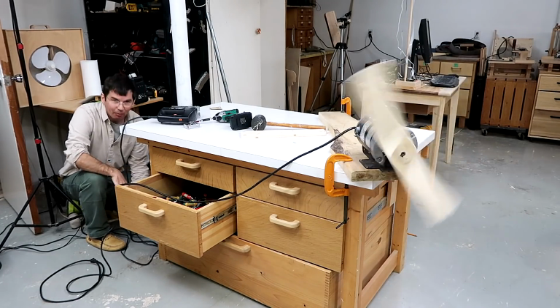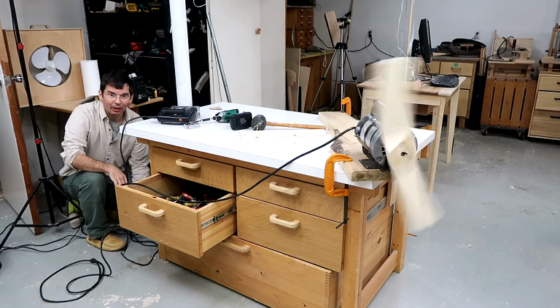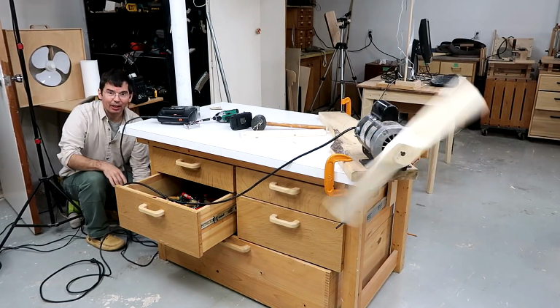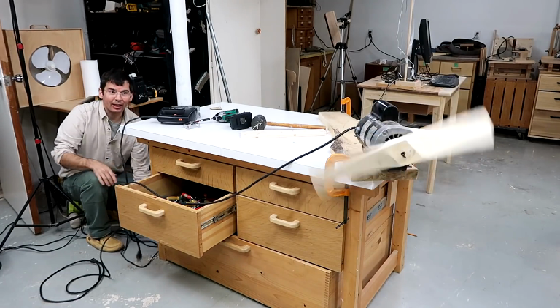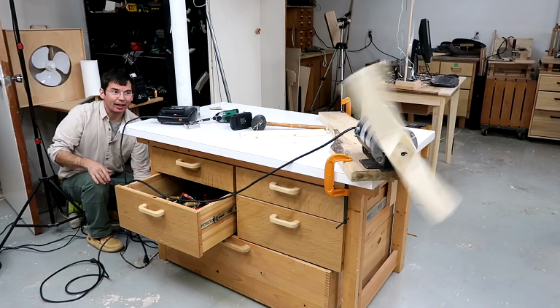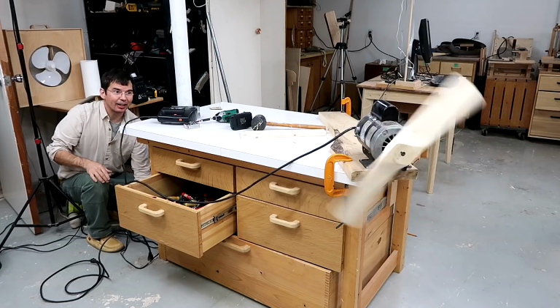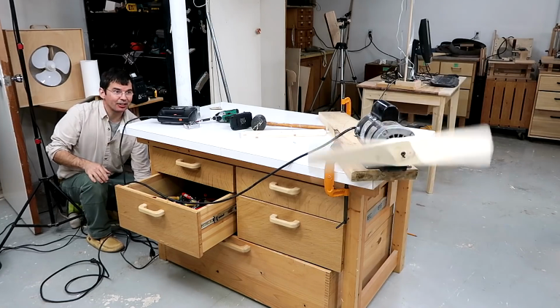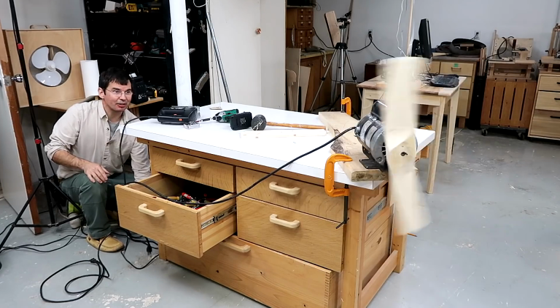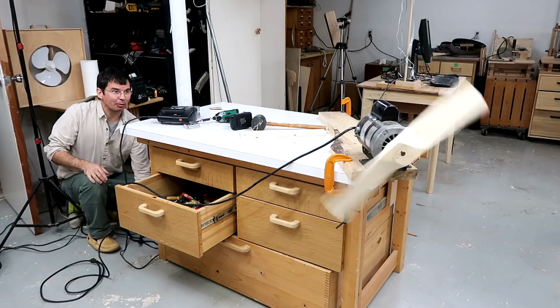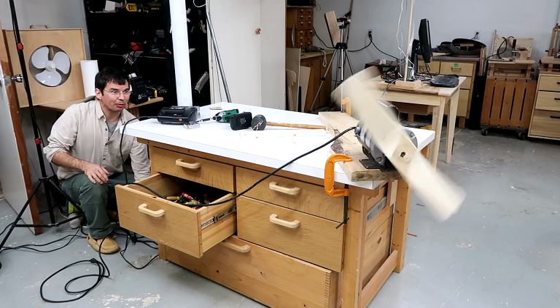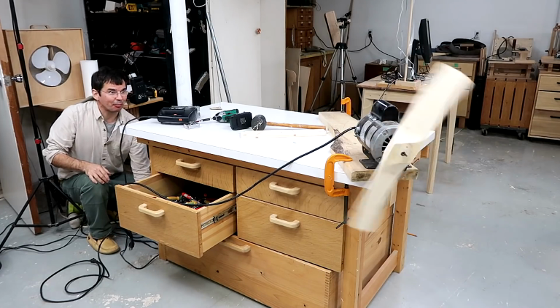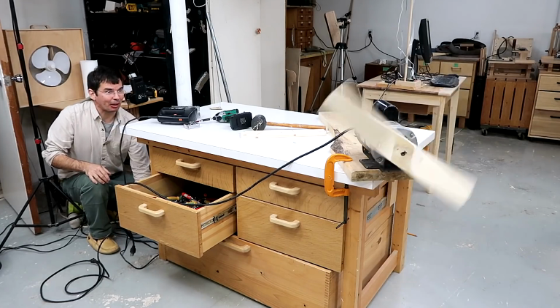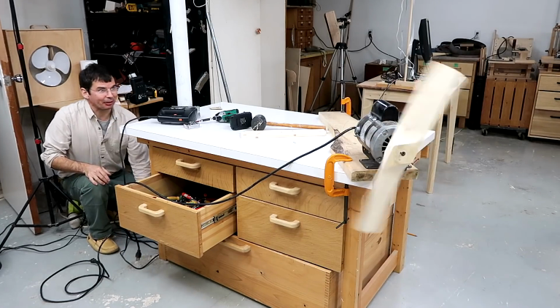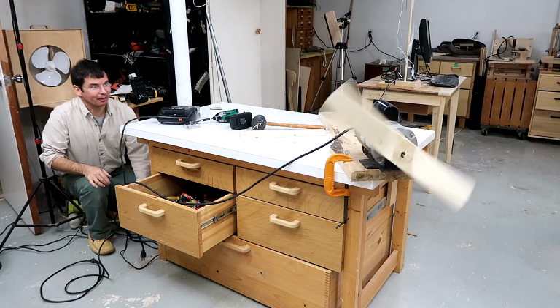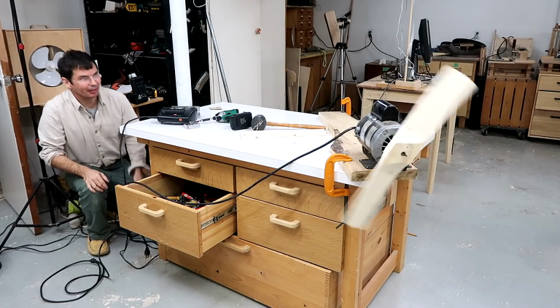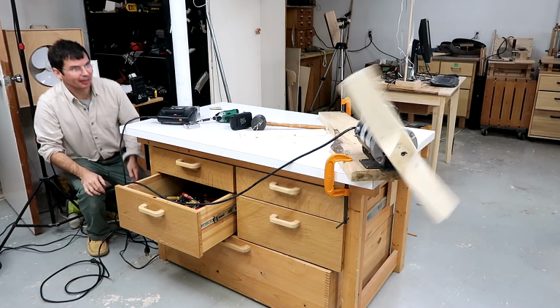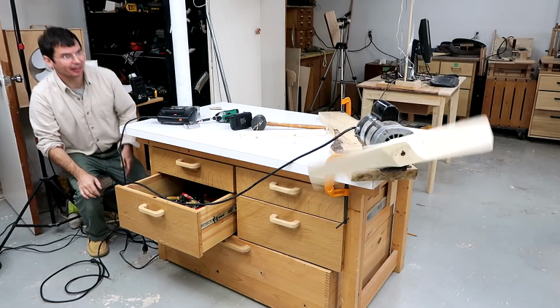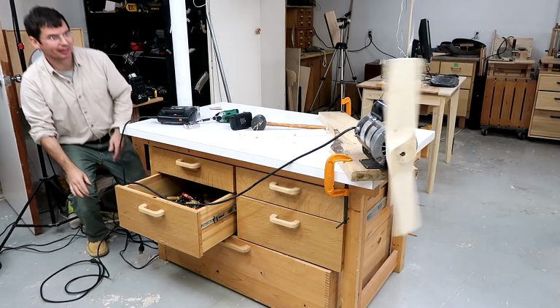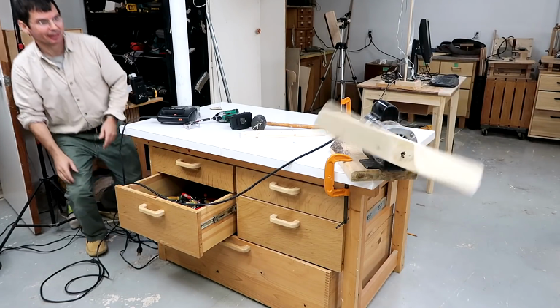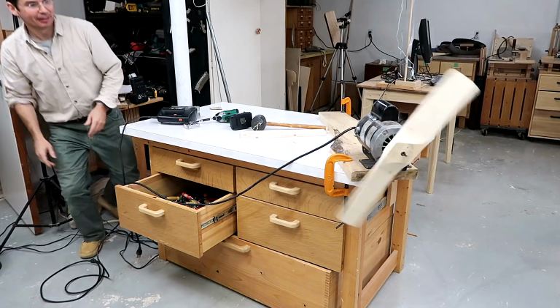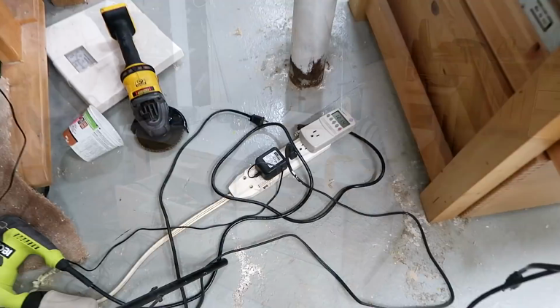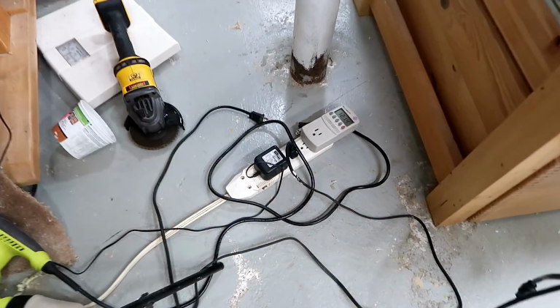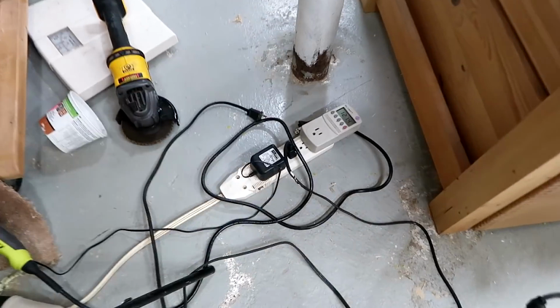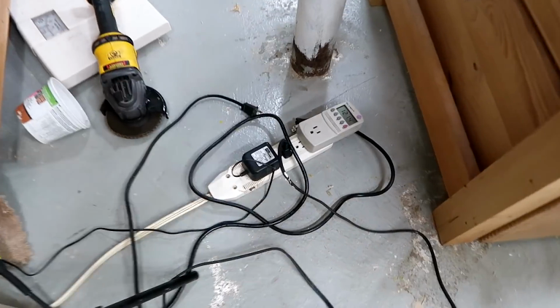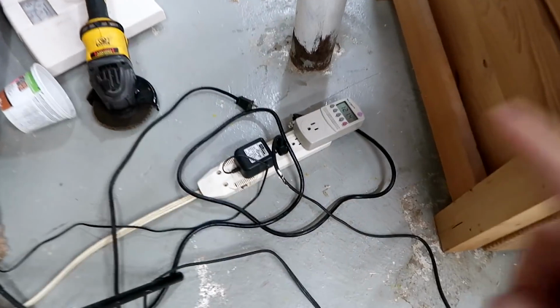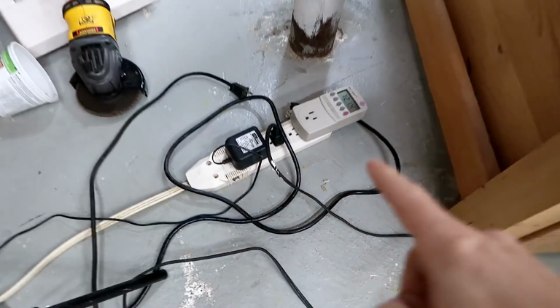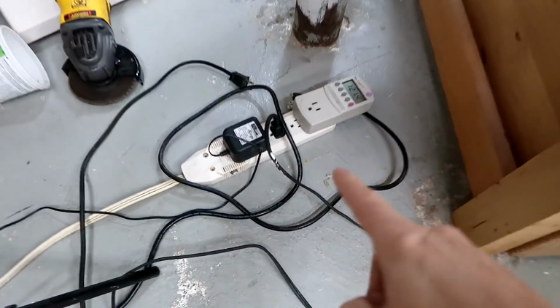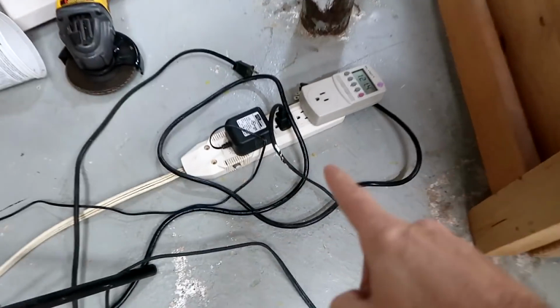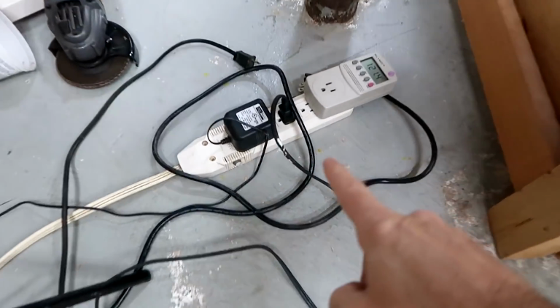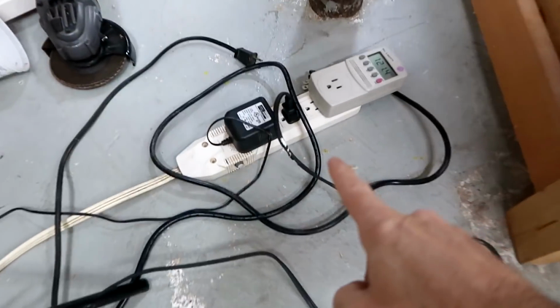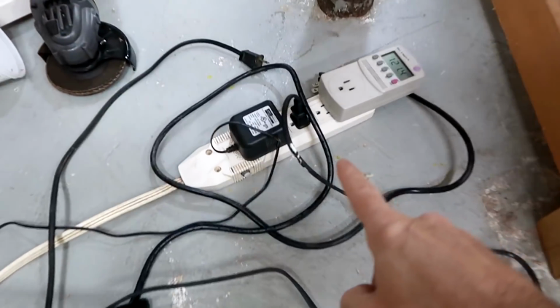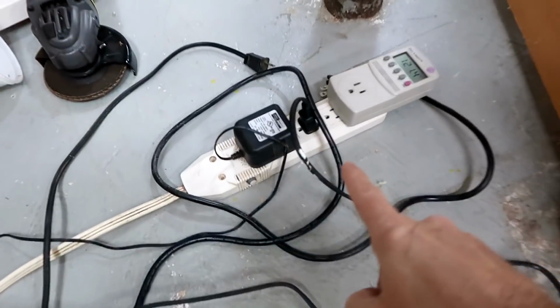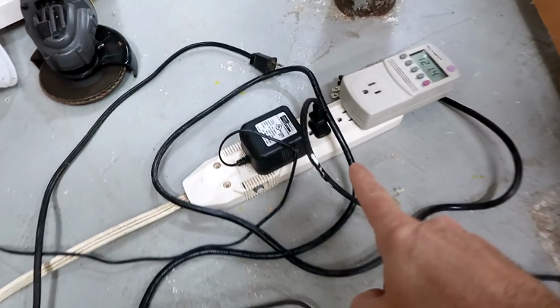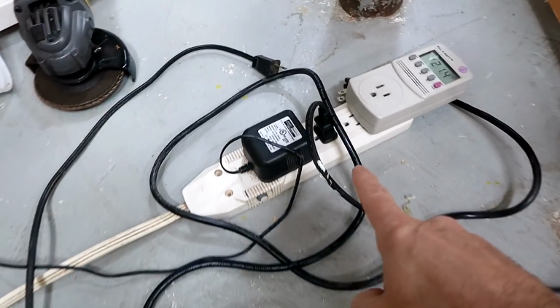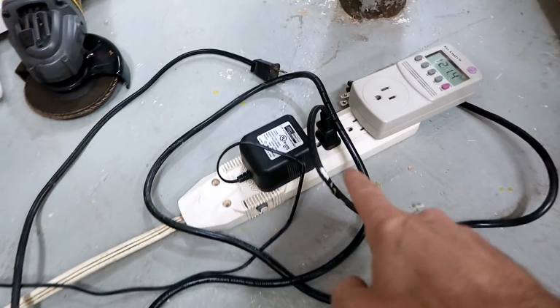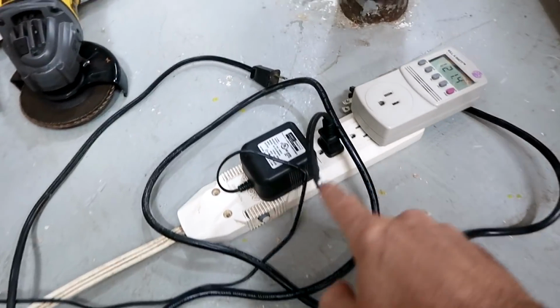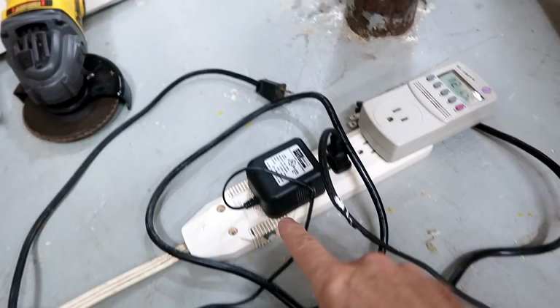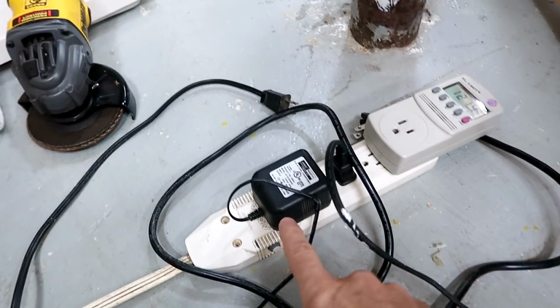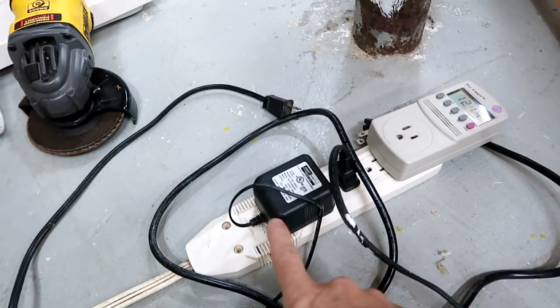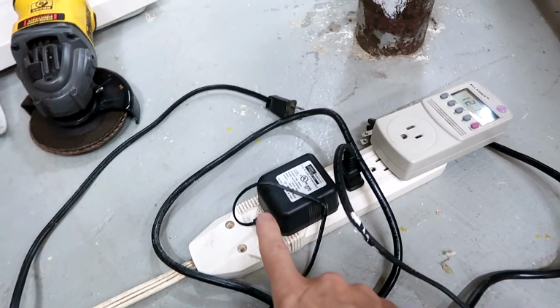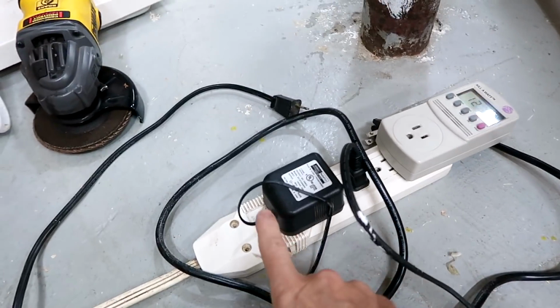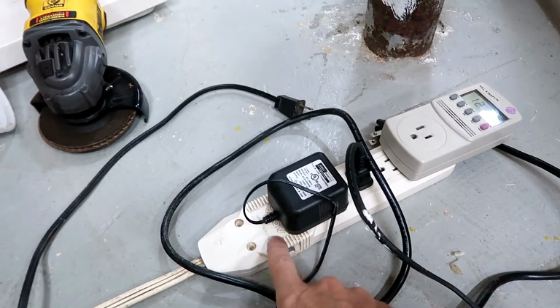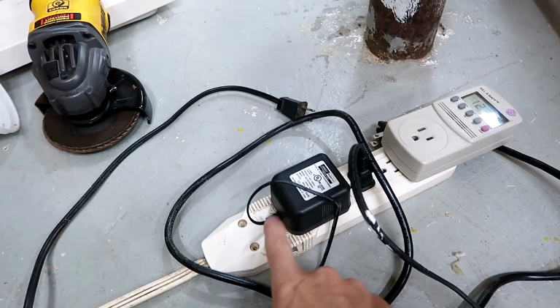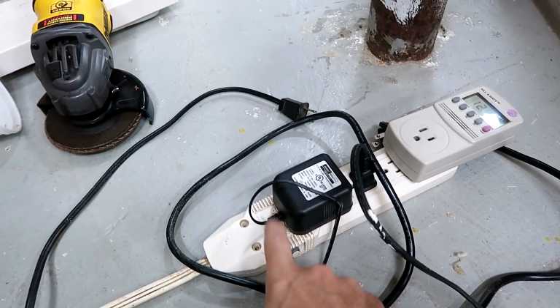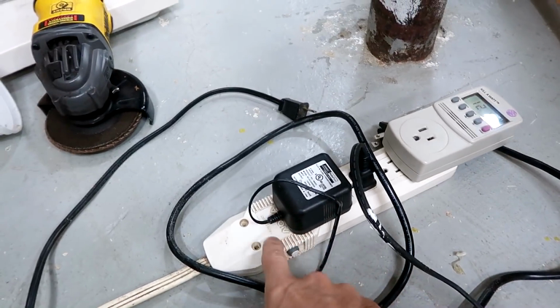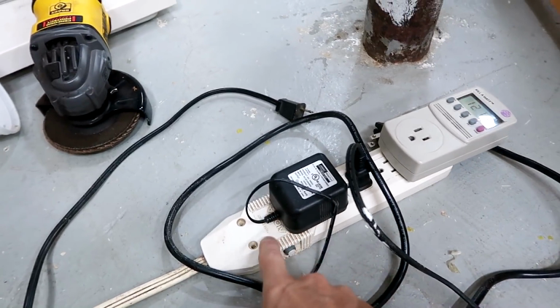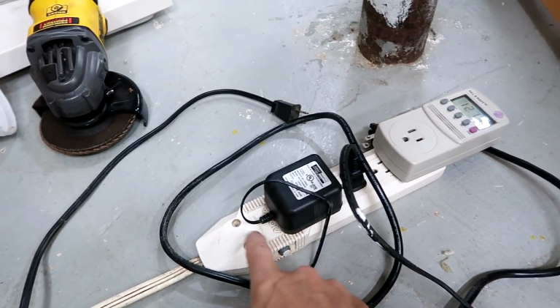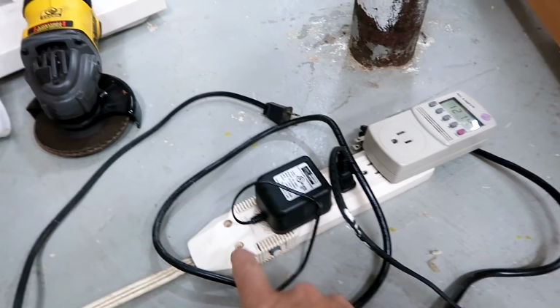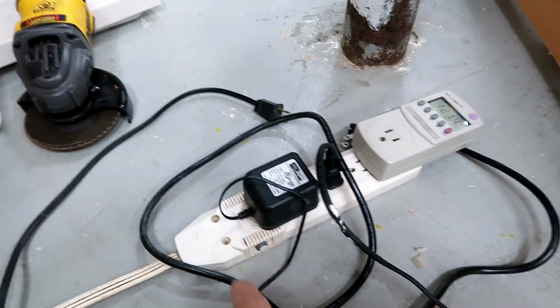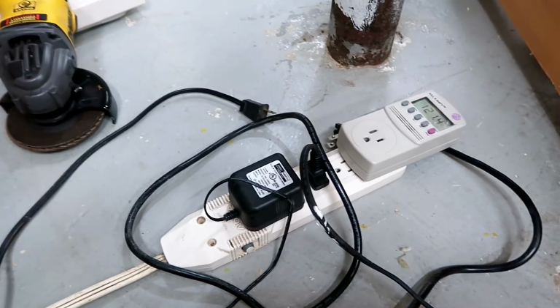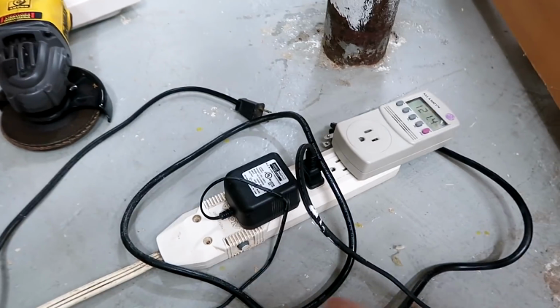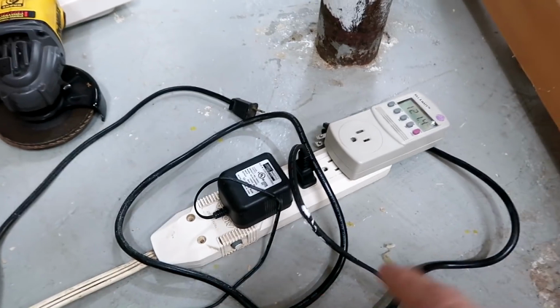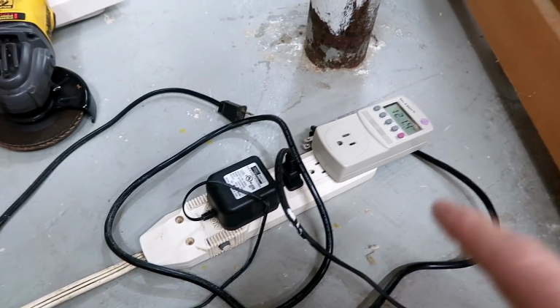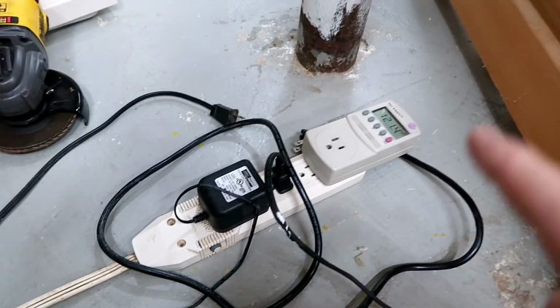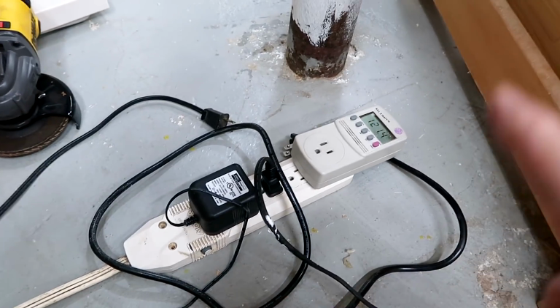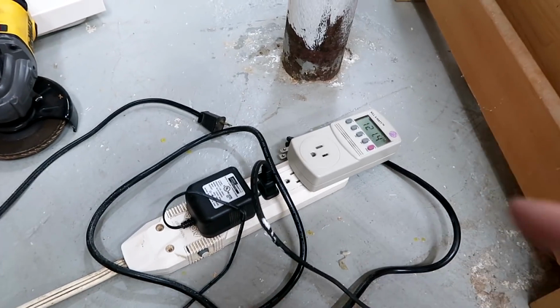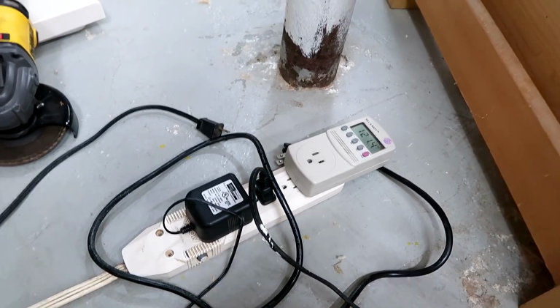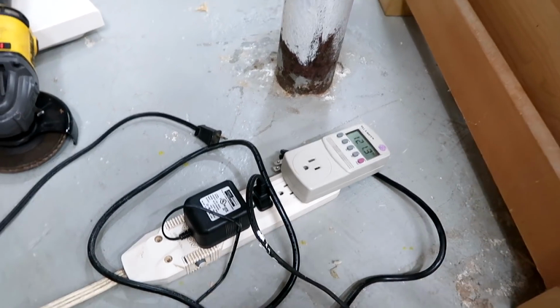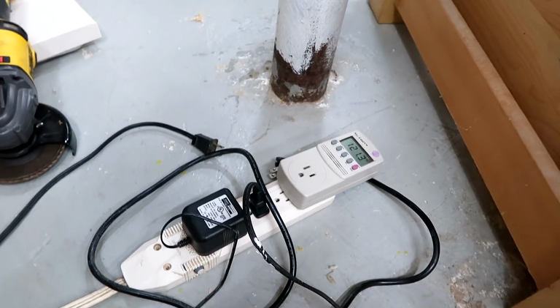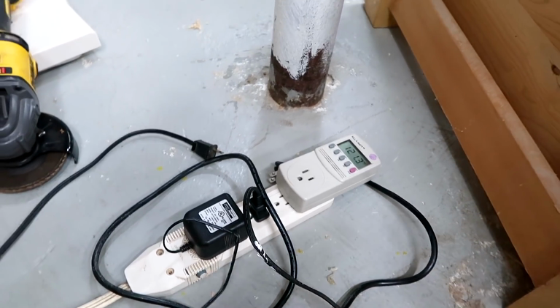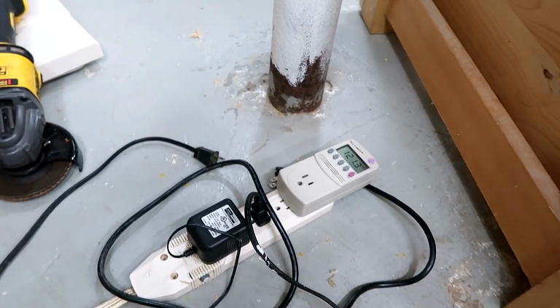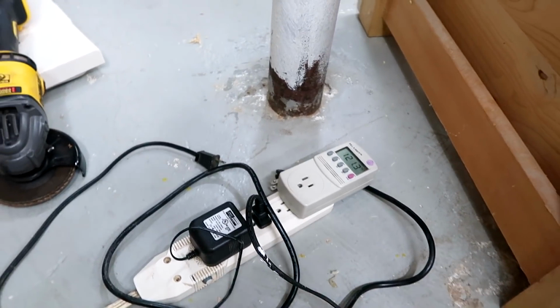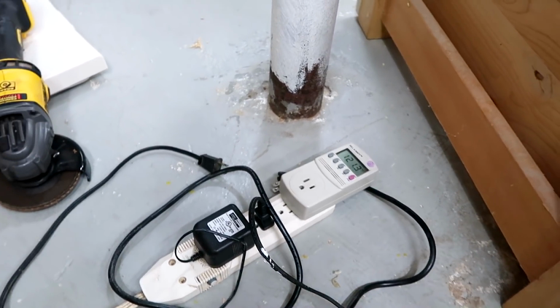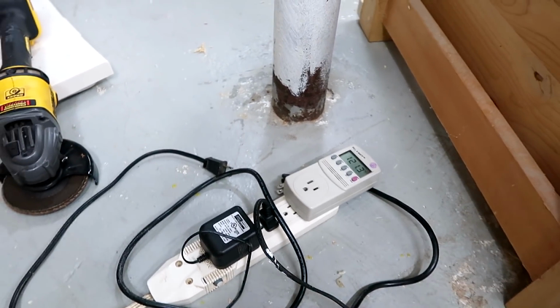Well, I just blew the breaker — actually I just heard this thing click, it was only the breaker on the power bar, so I'll just have to plug it in directly.